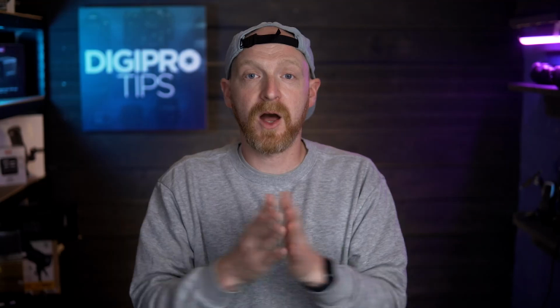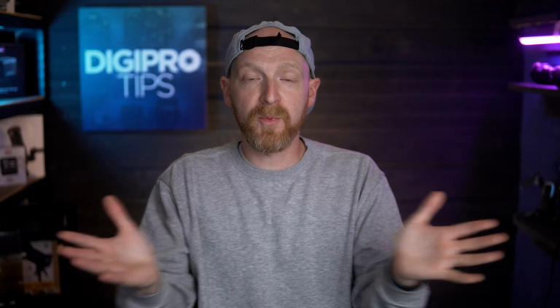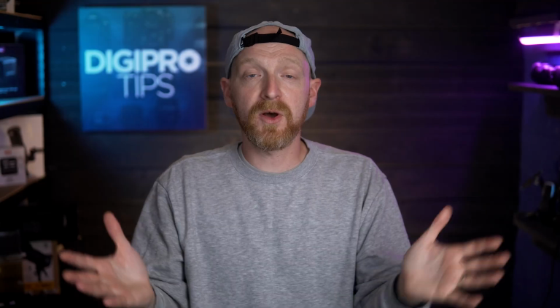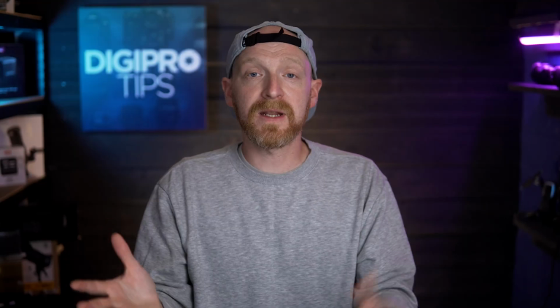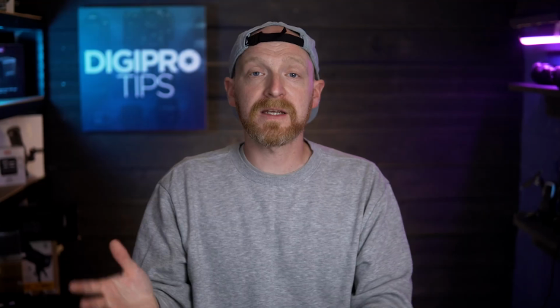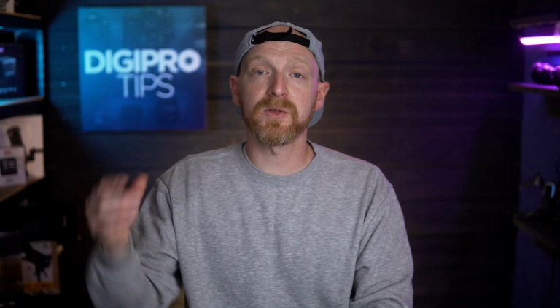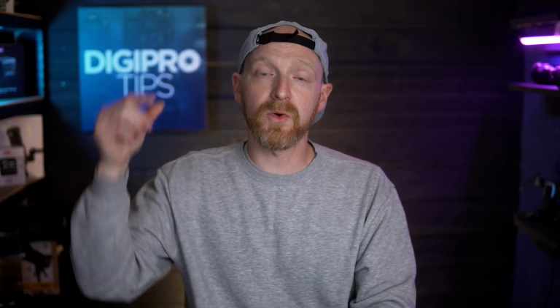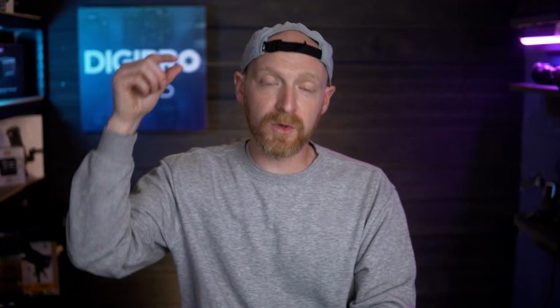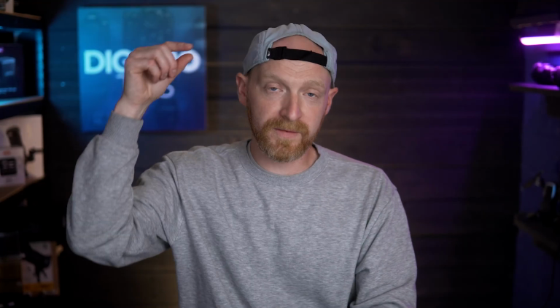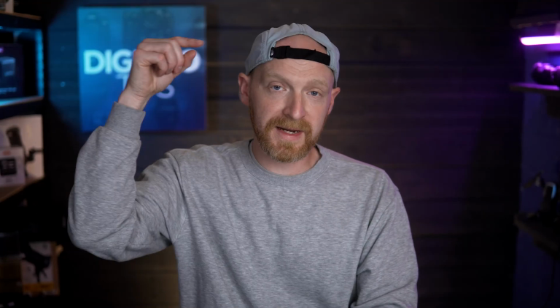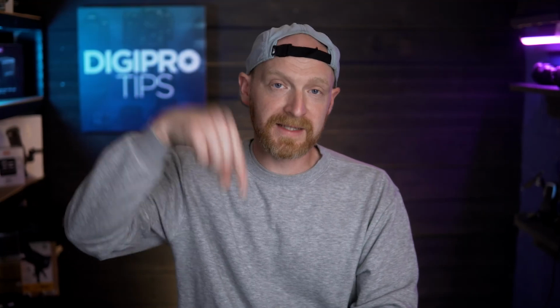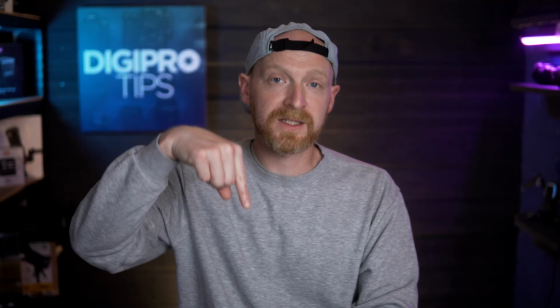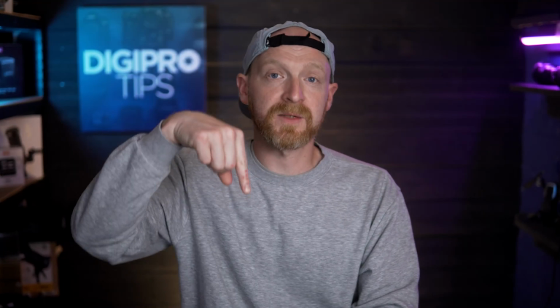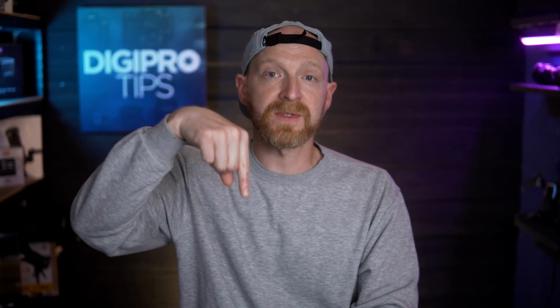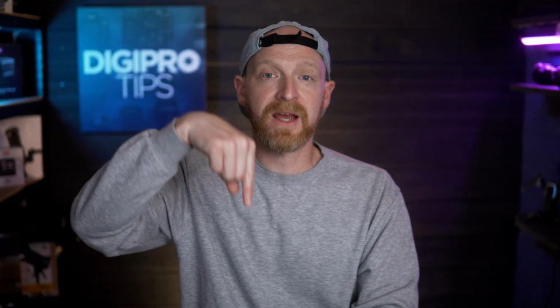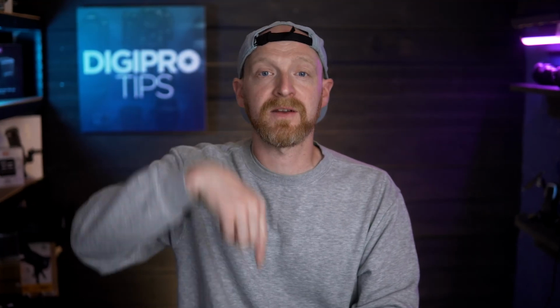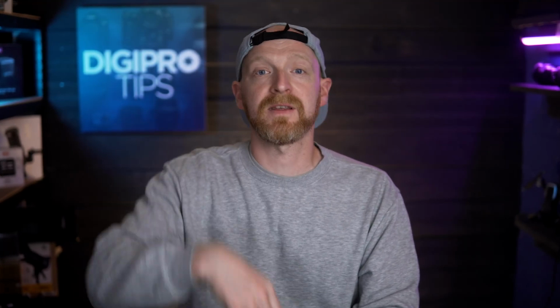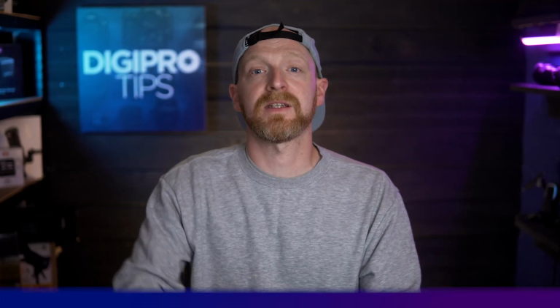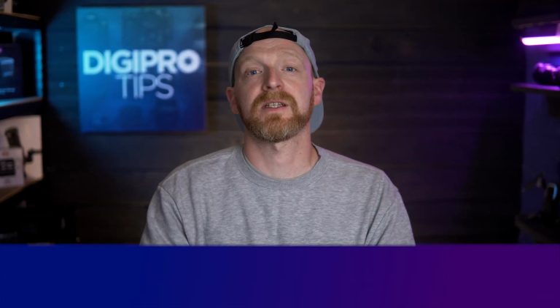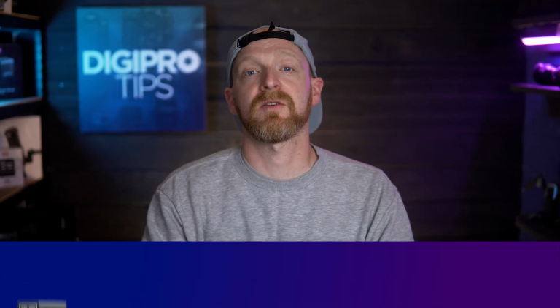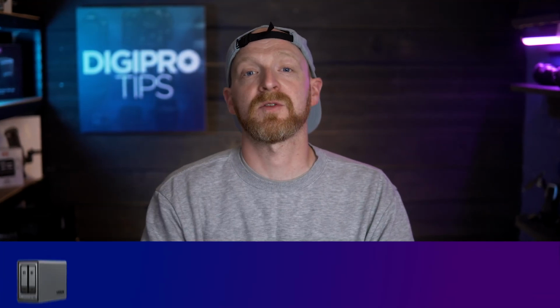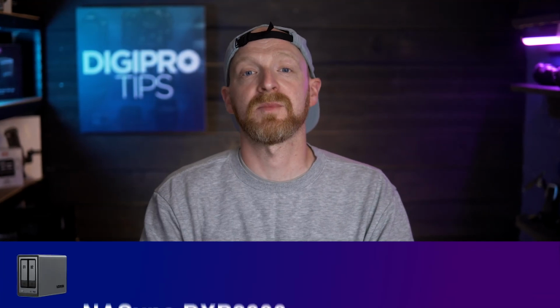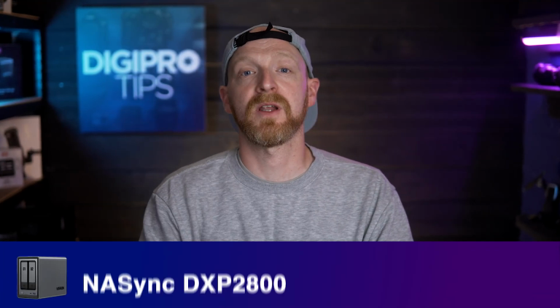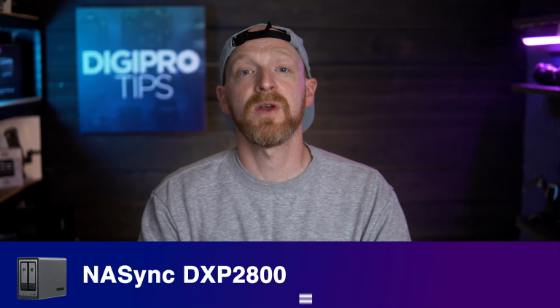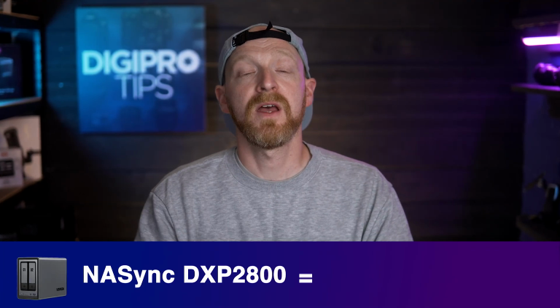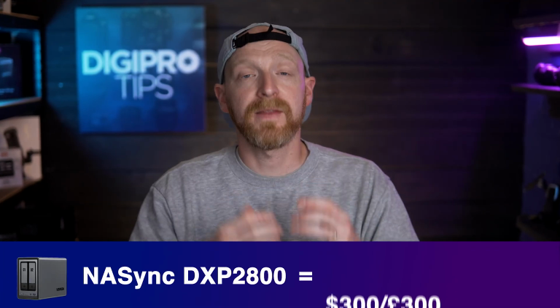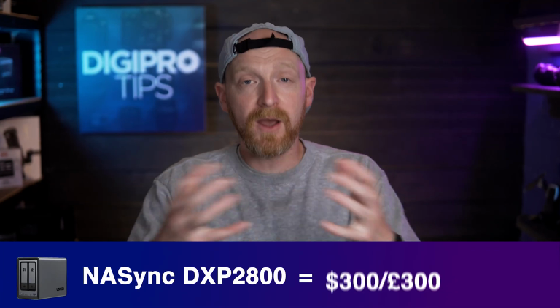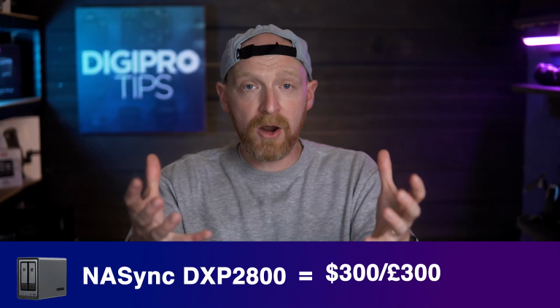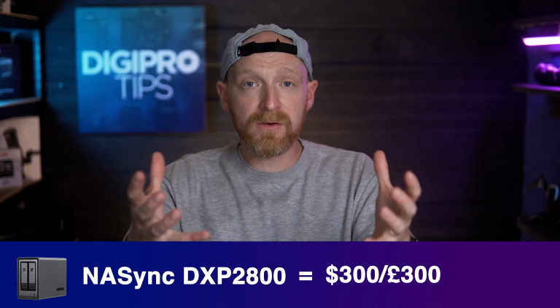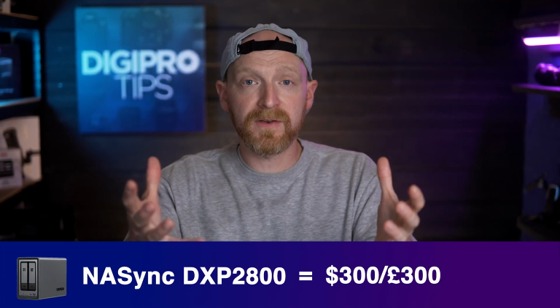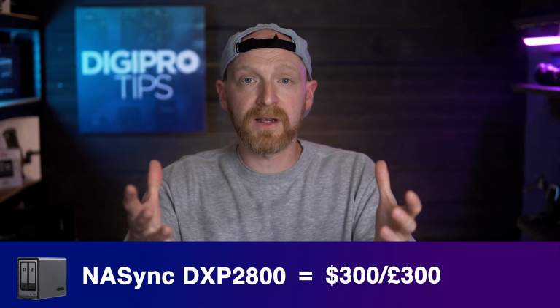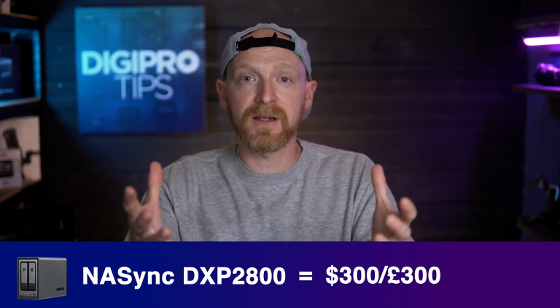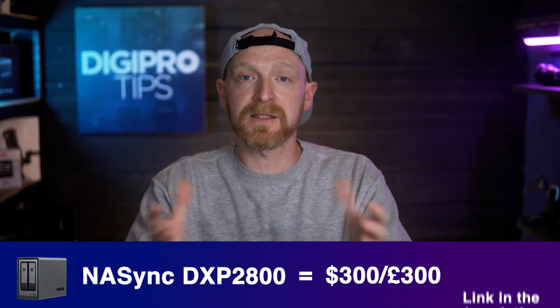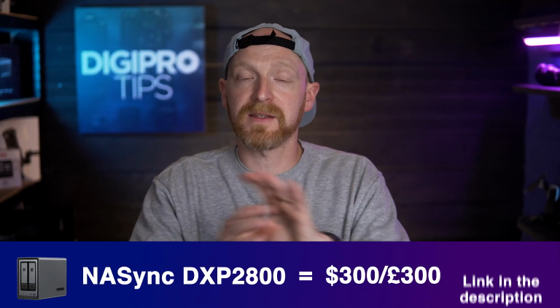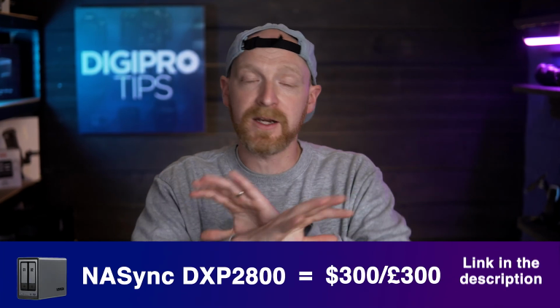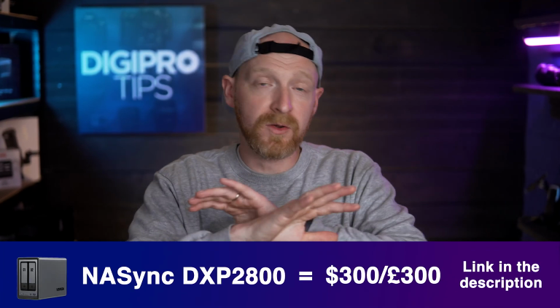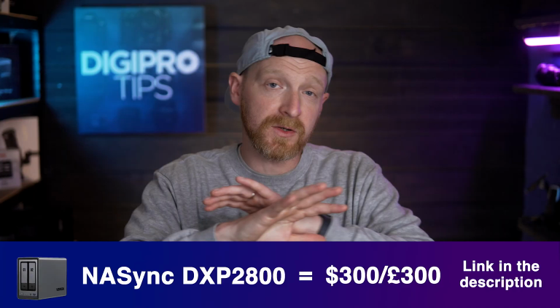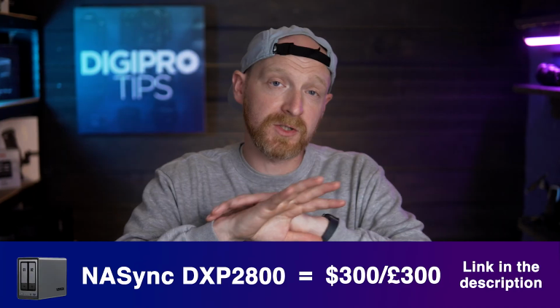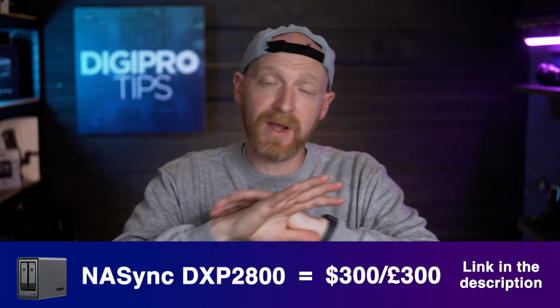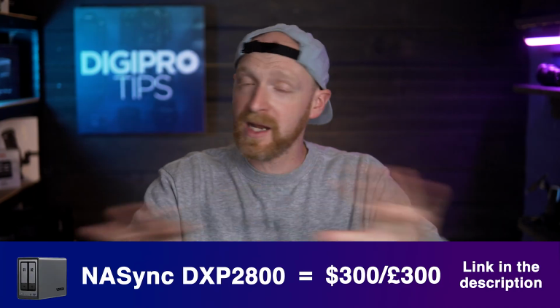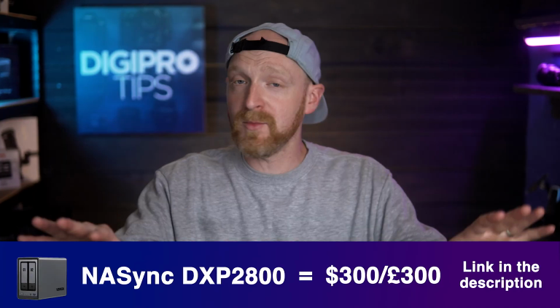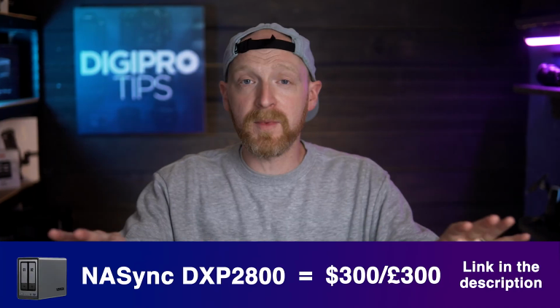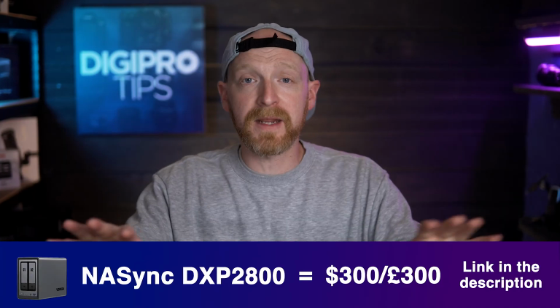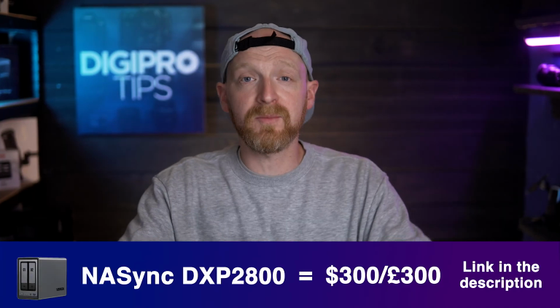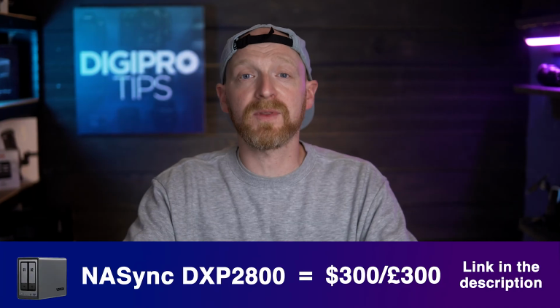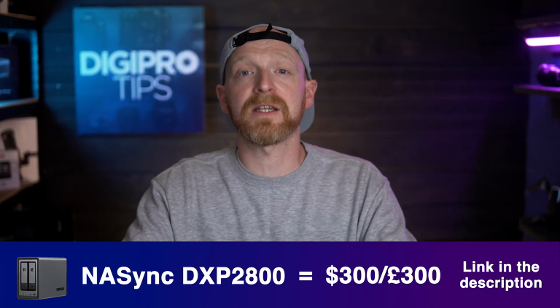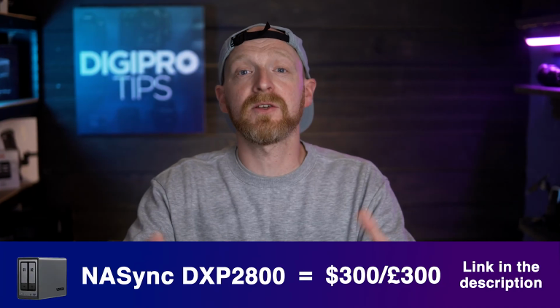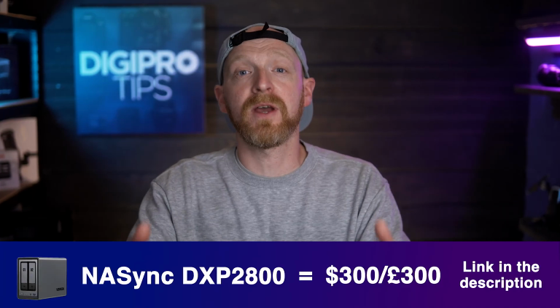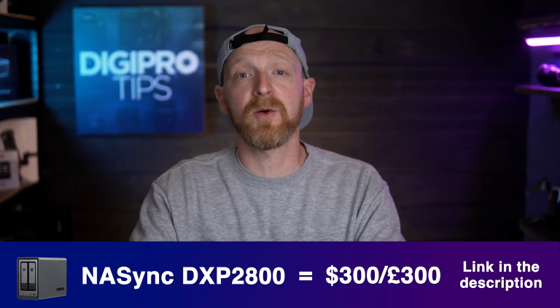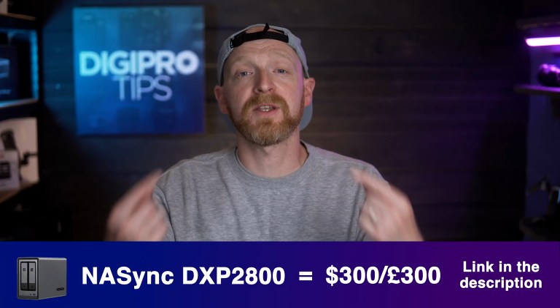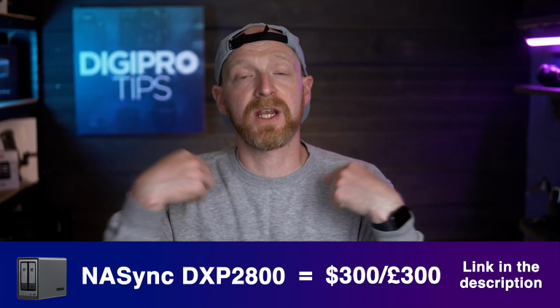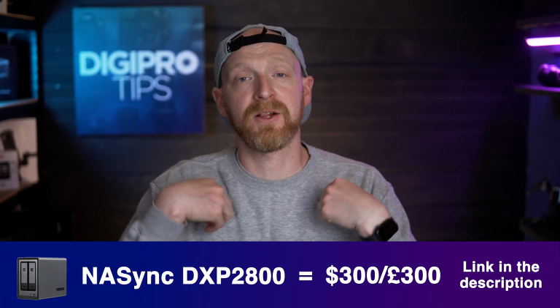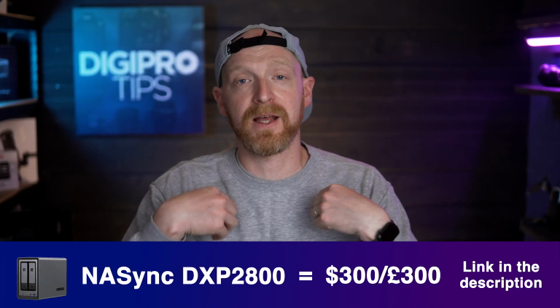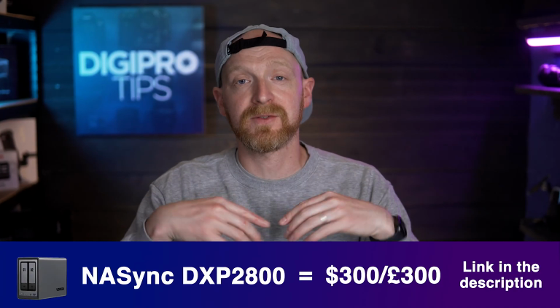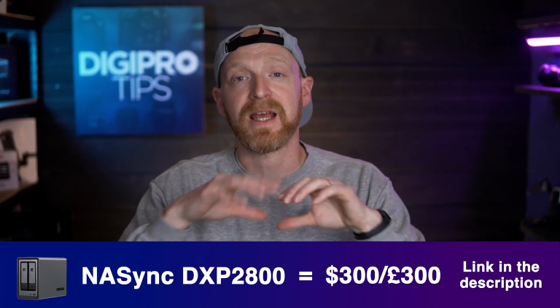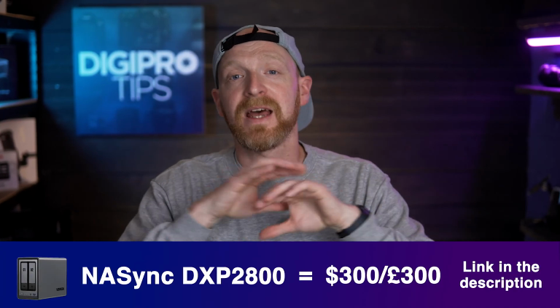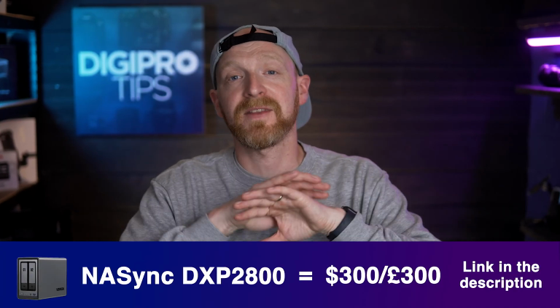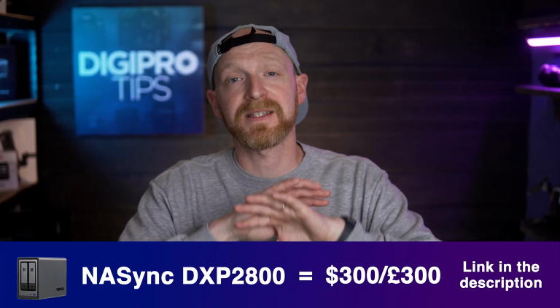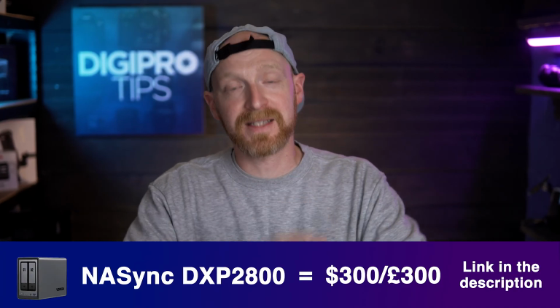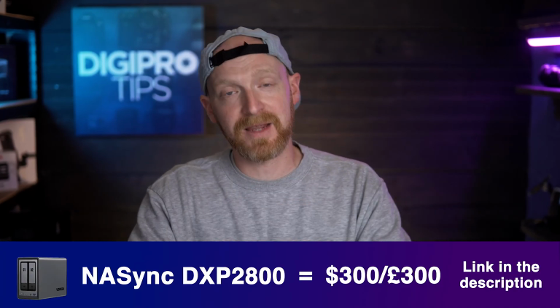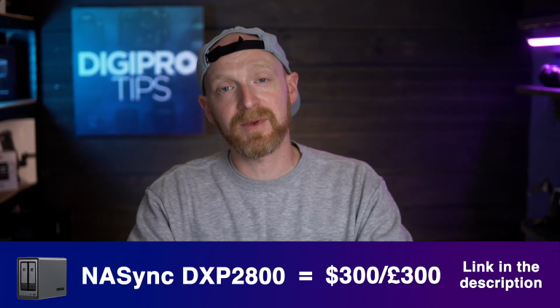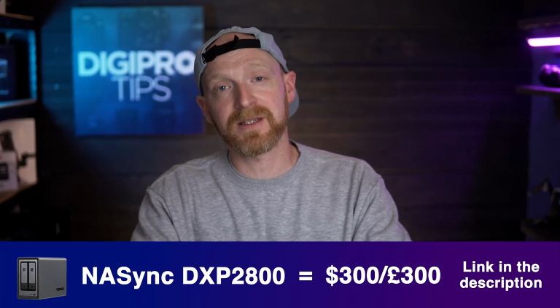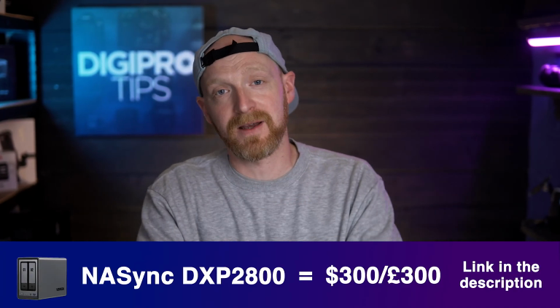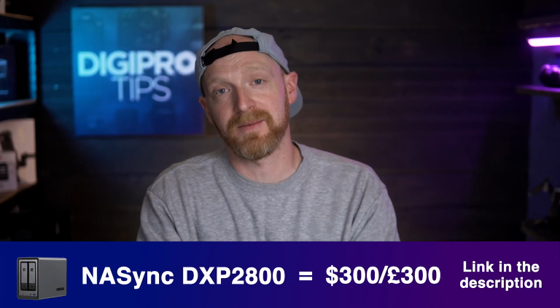I'll put links to all of the NAS systems down in the description below. They are affiliate links — they don't cost you any more money, but they do help the channel out.